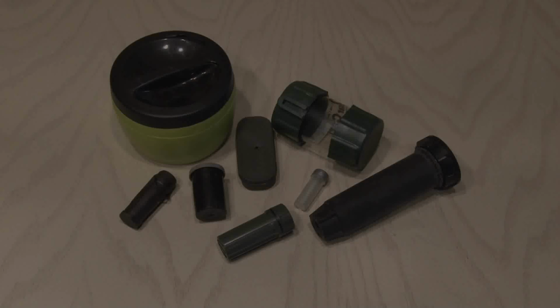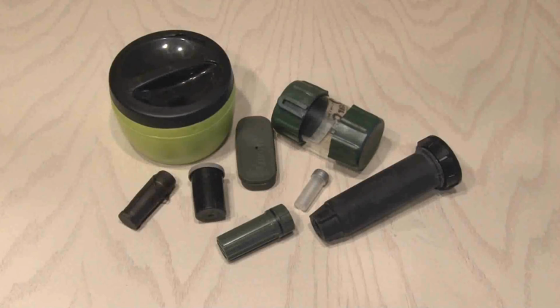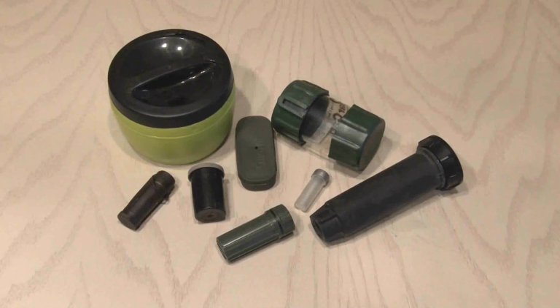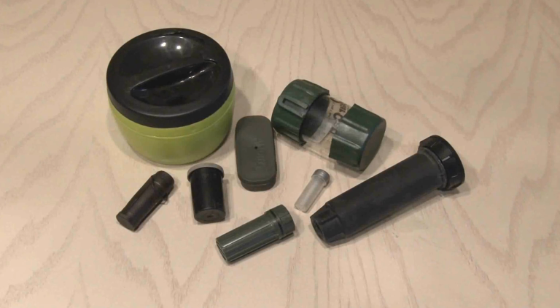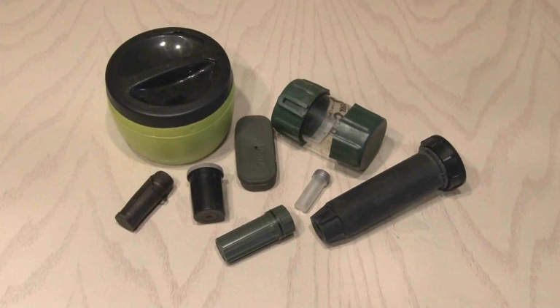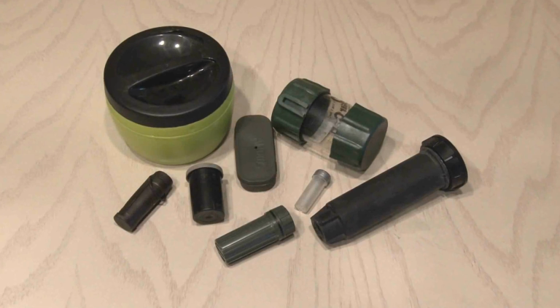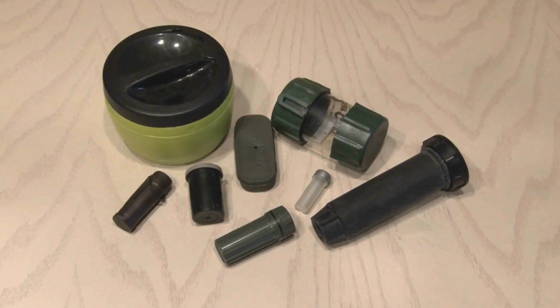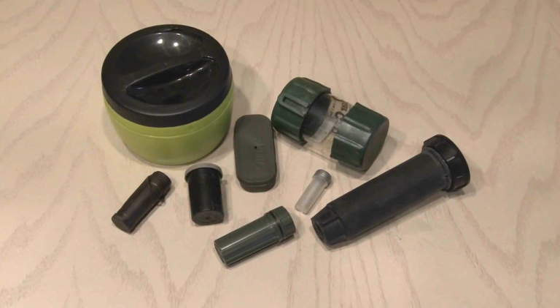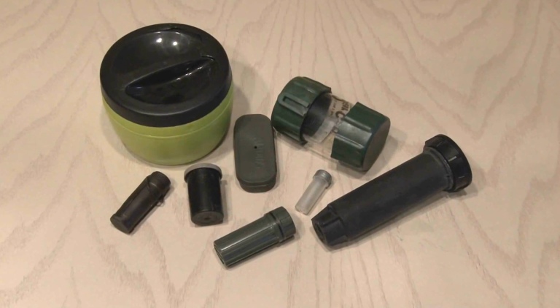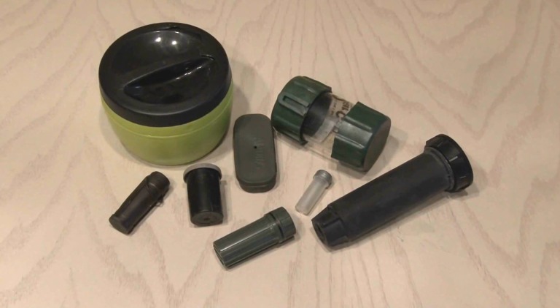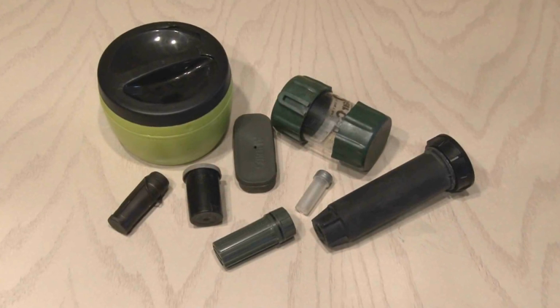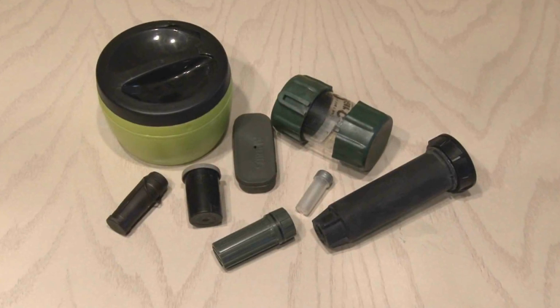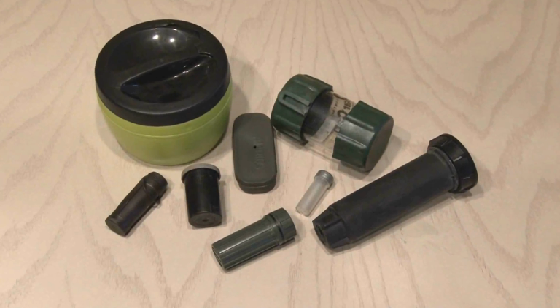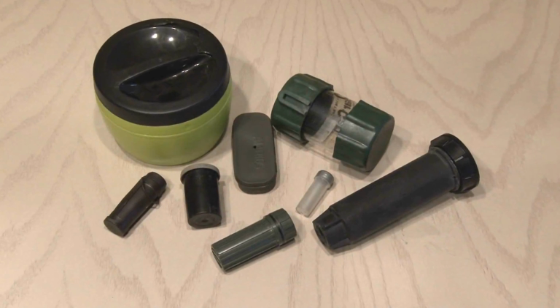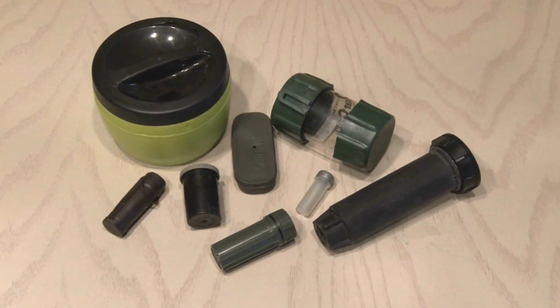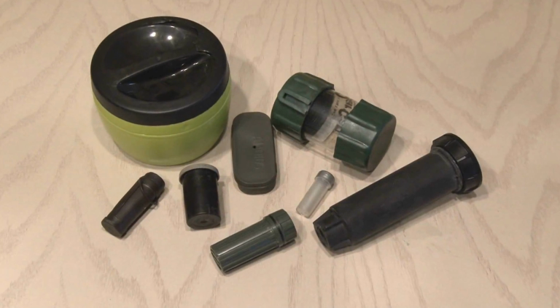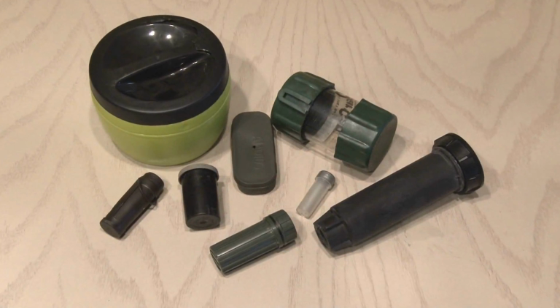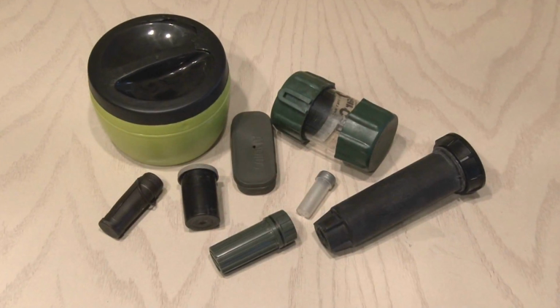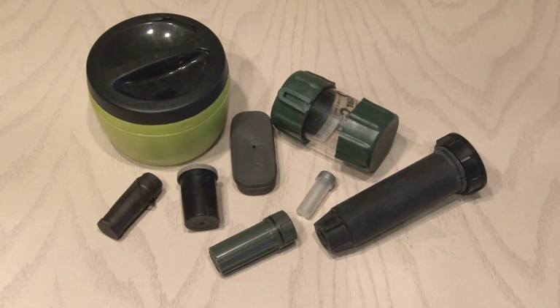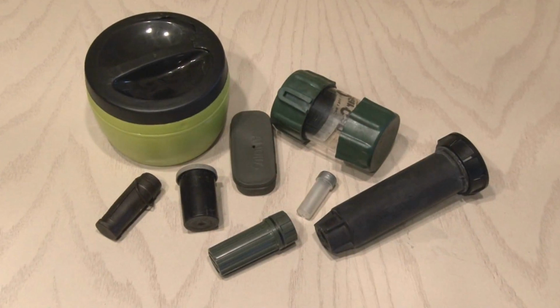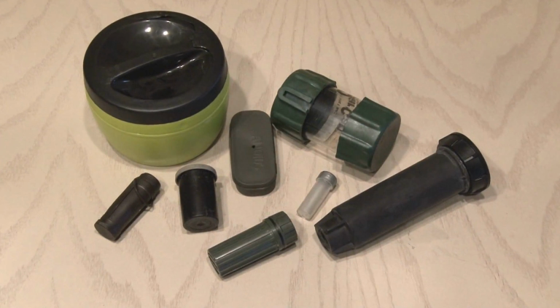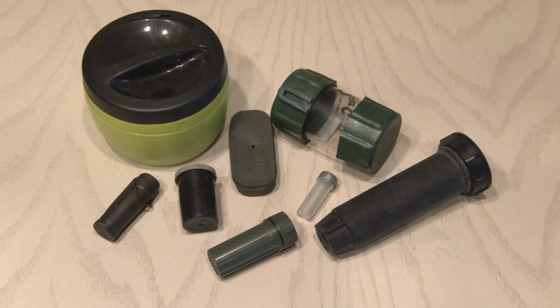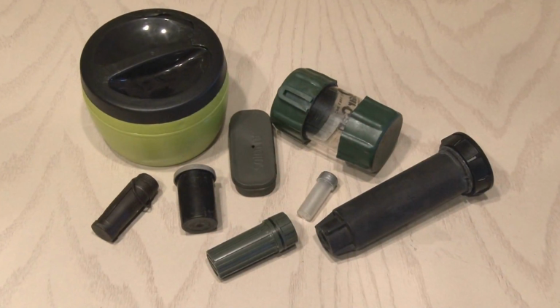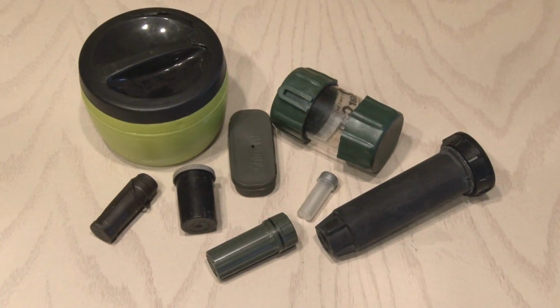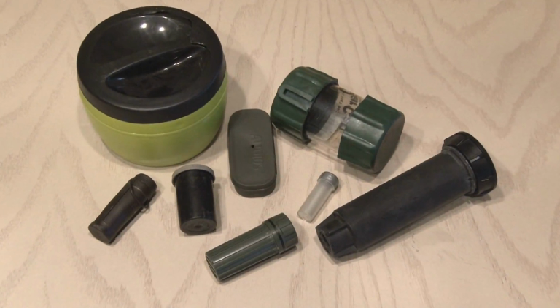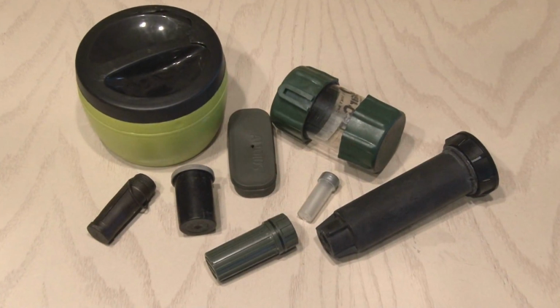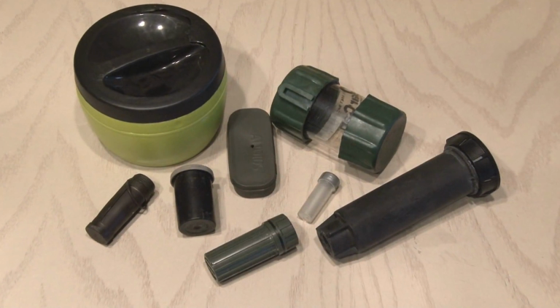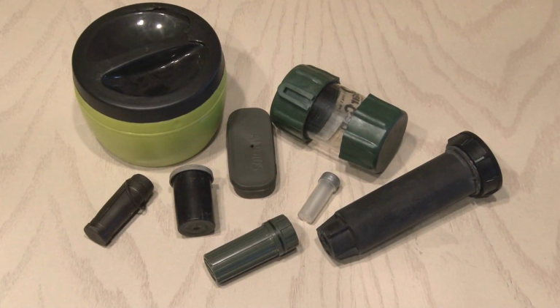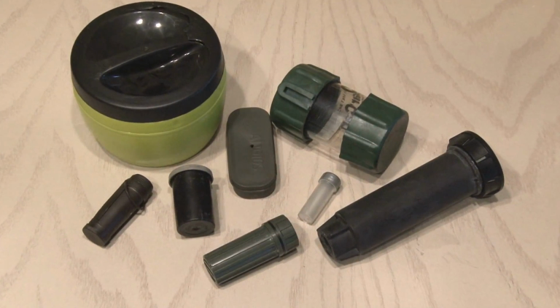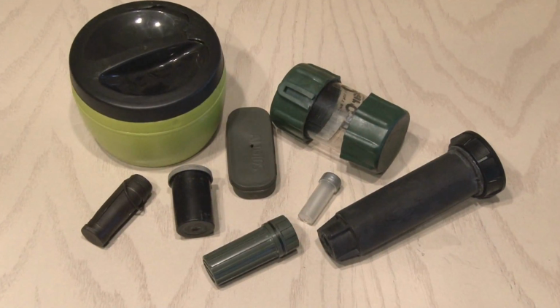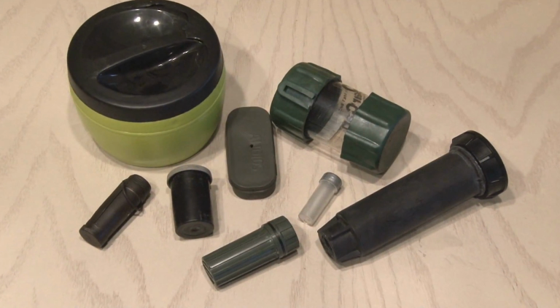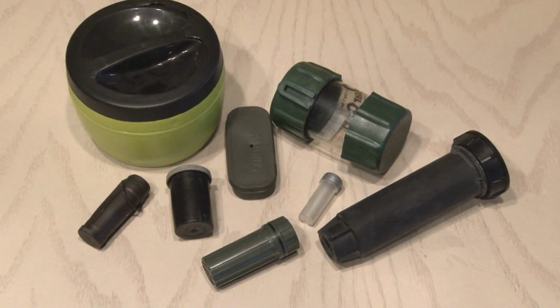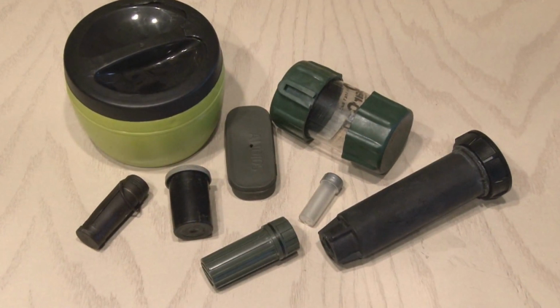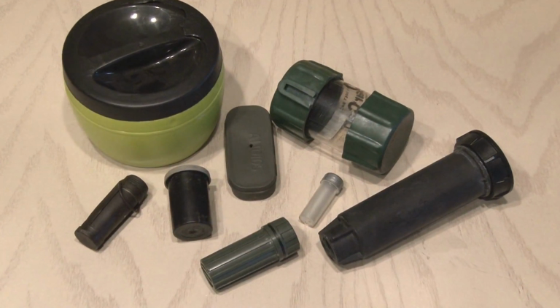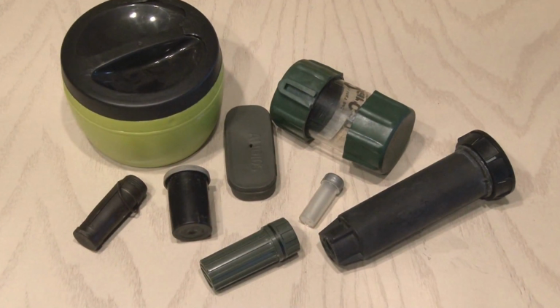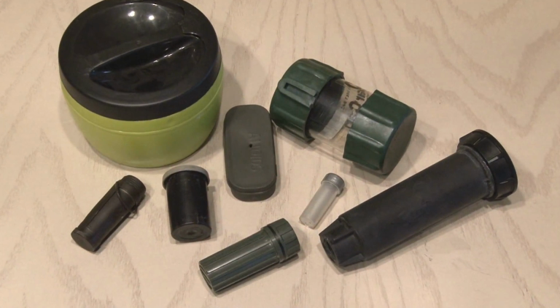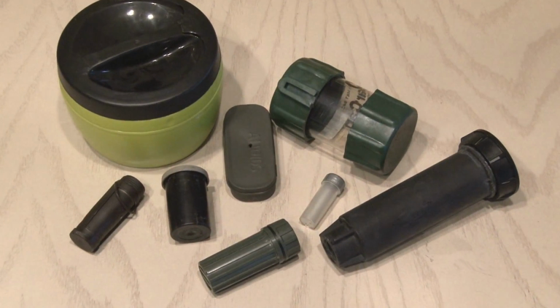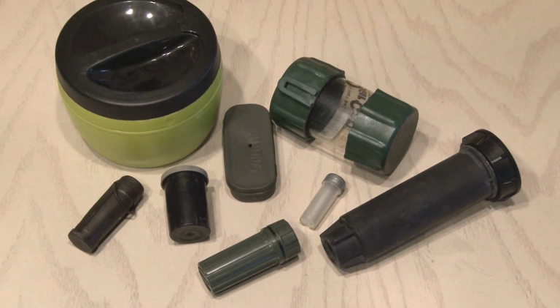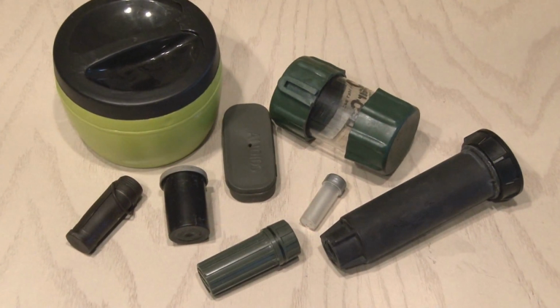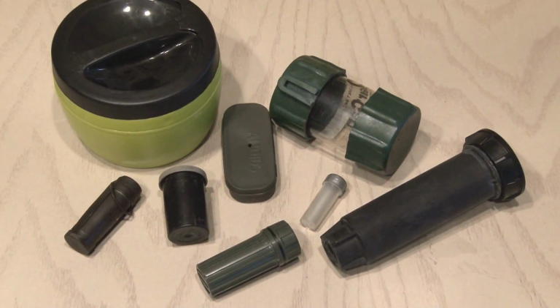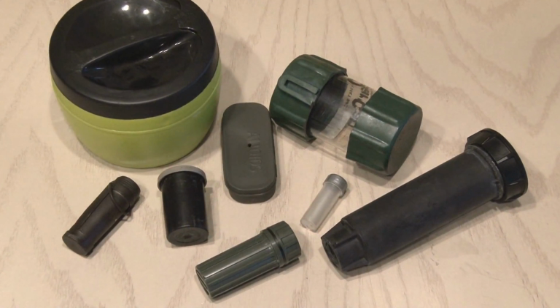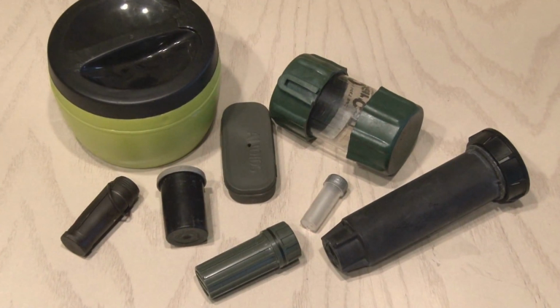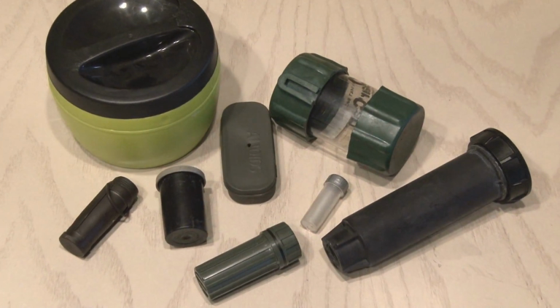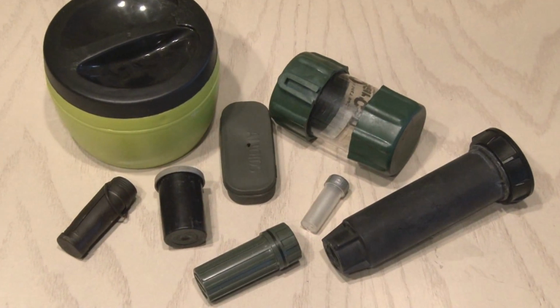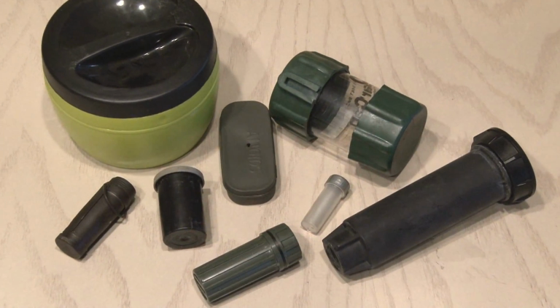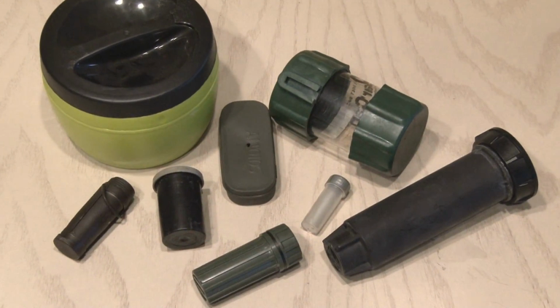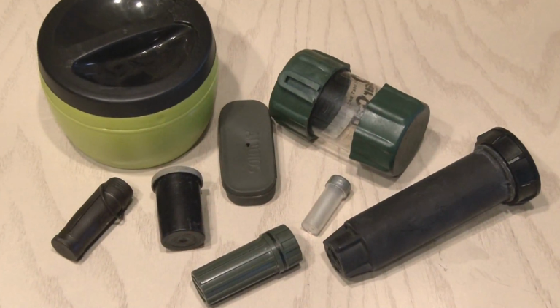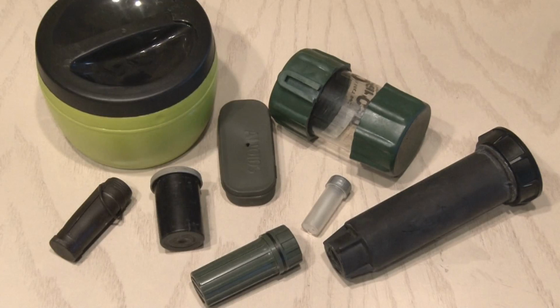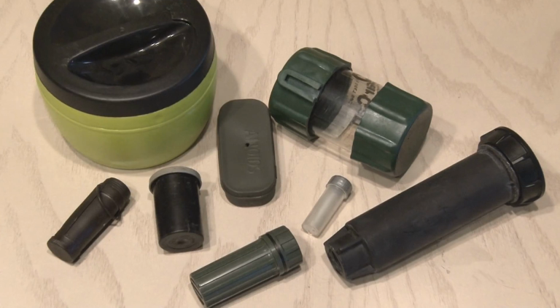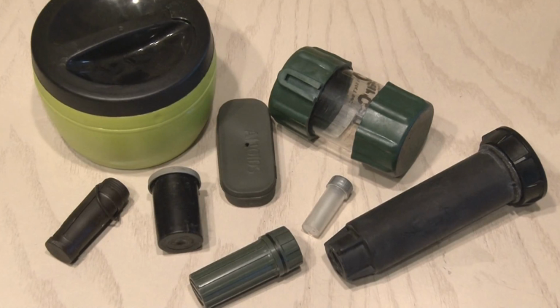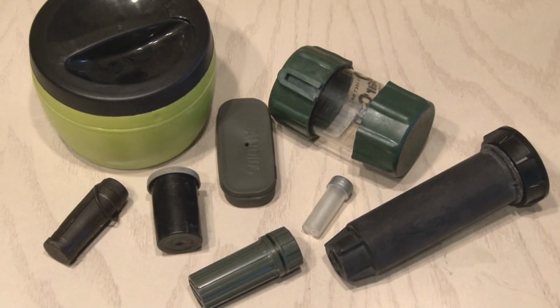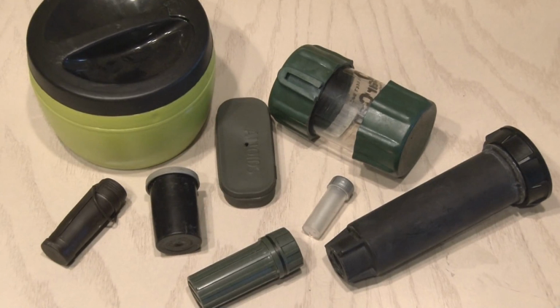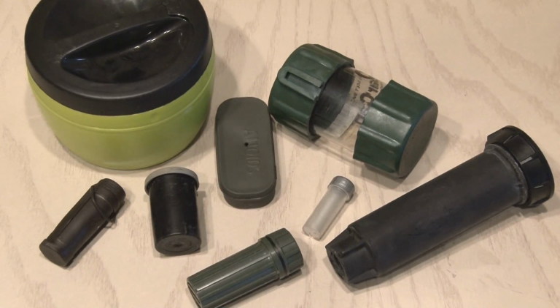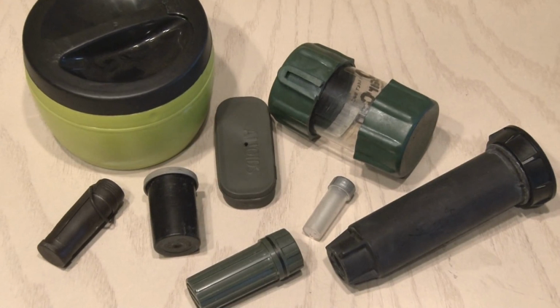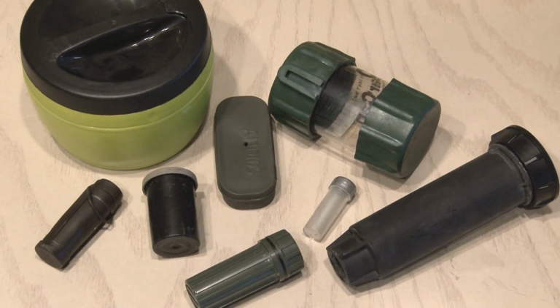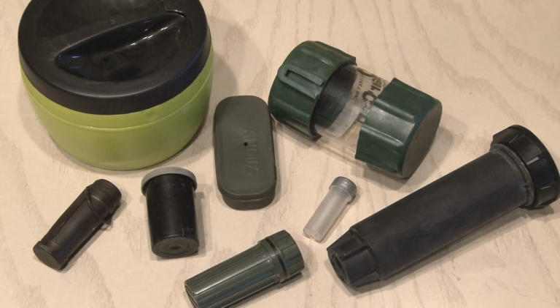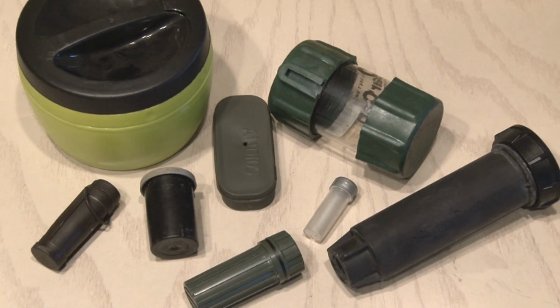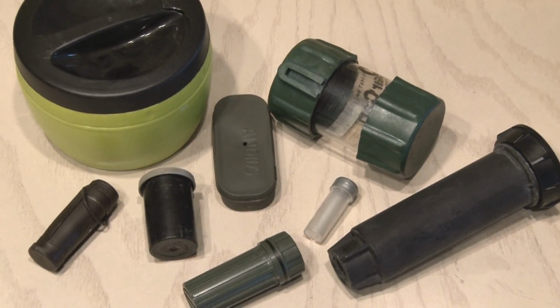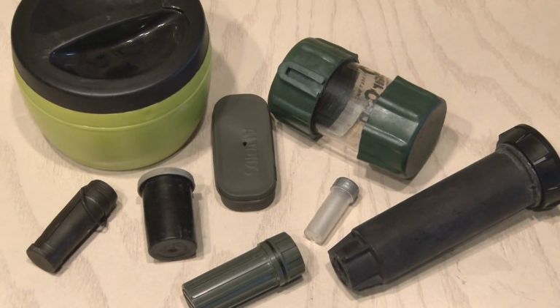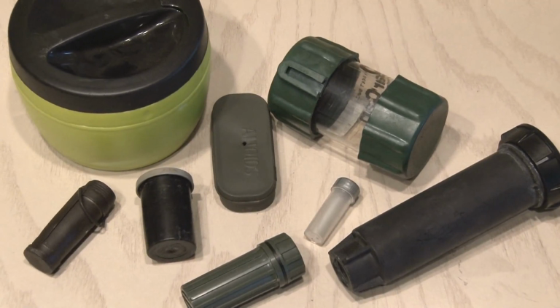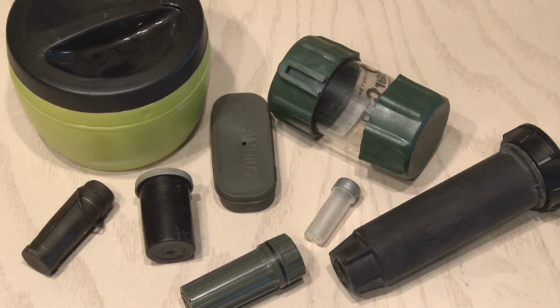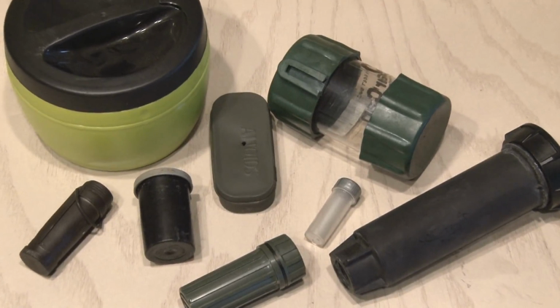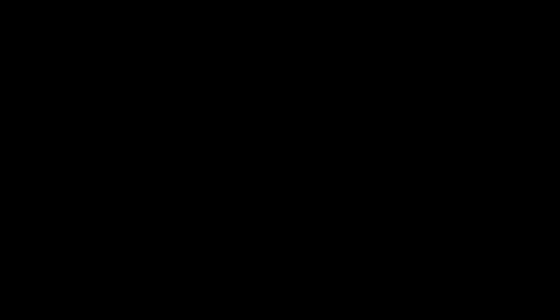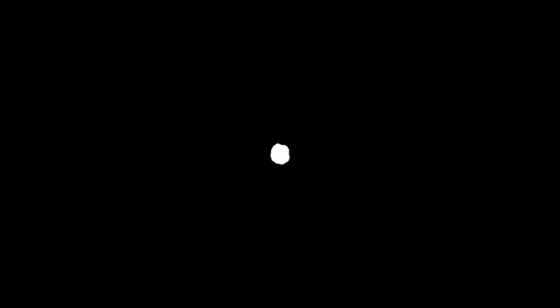Geocaching is a lot of fun, and there's some really creative caches out there, but you've probably never seen one like I'm about to make.